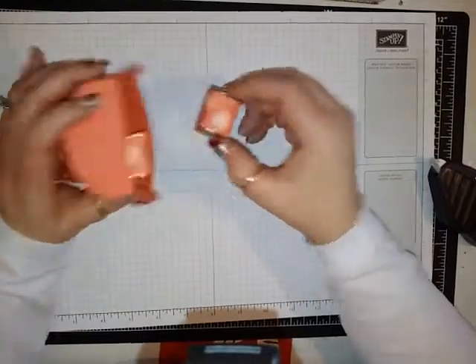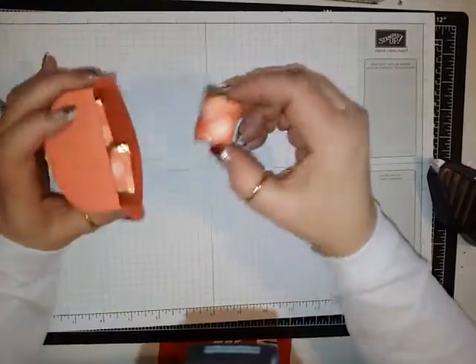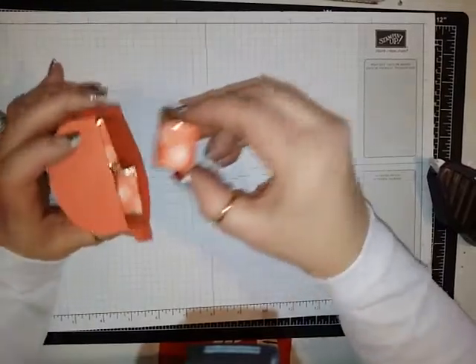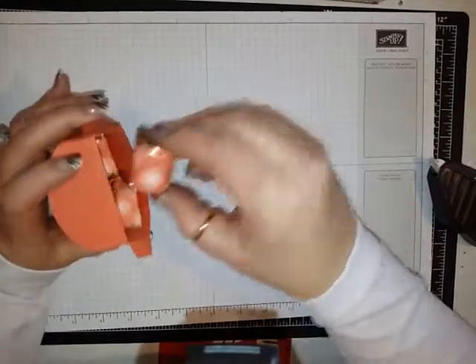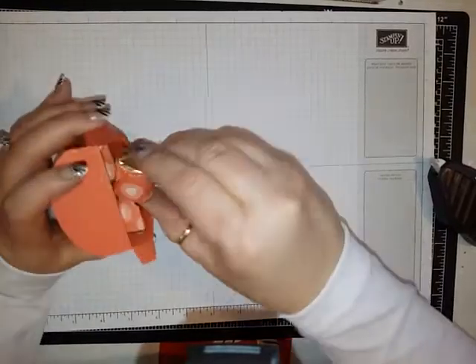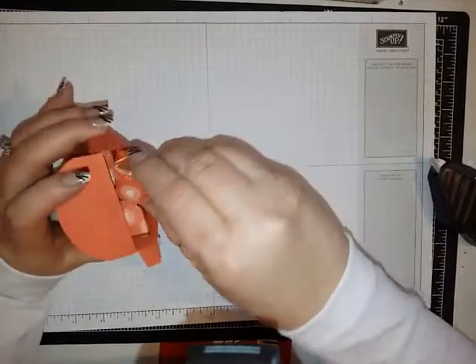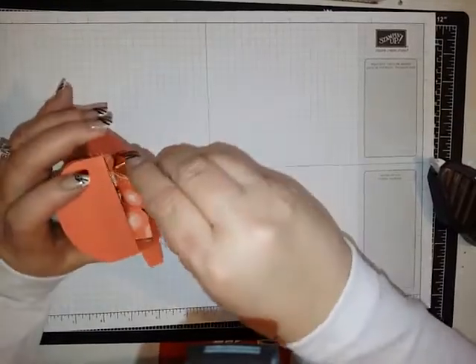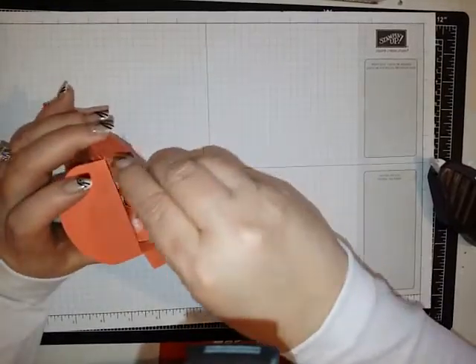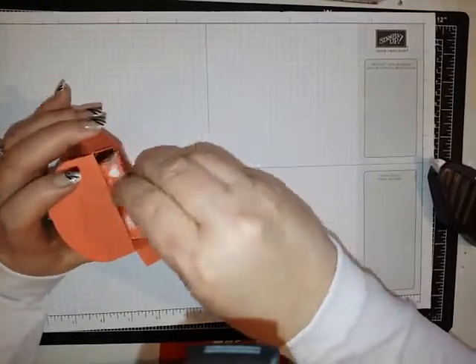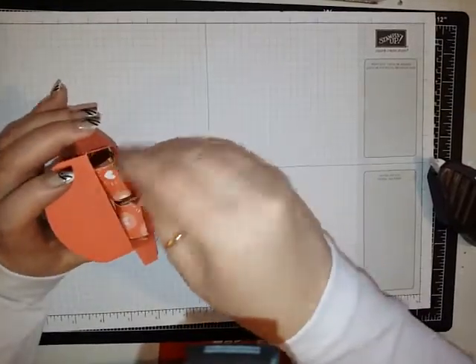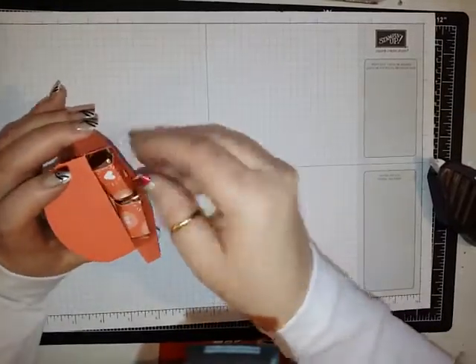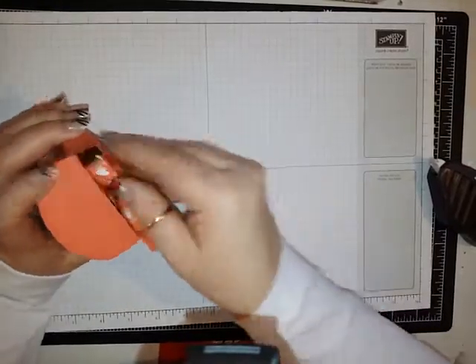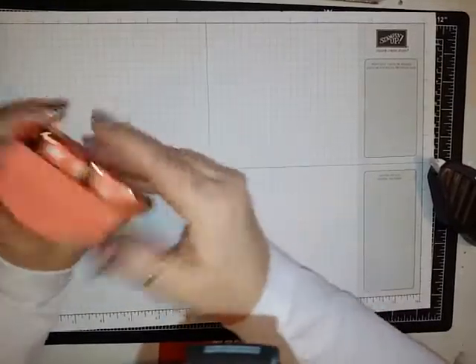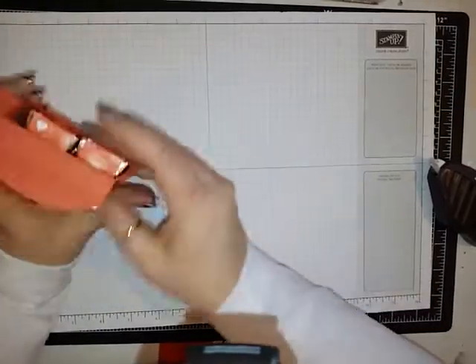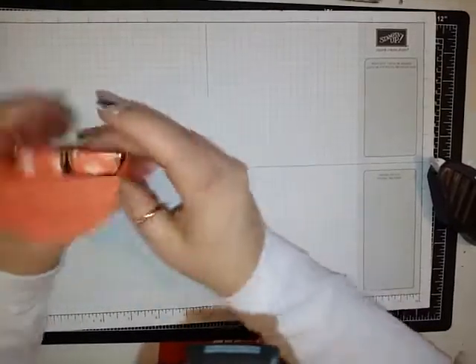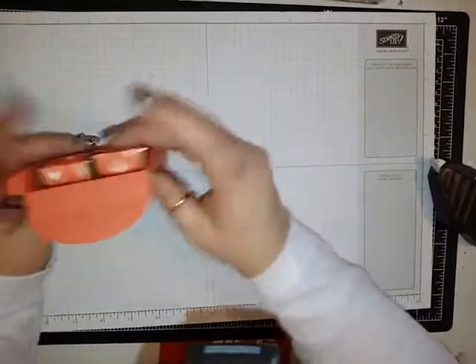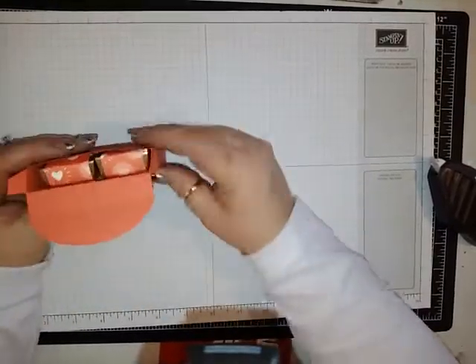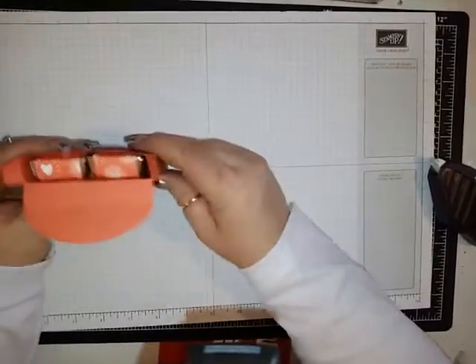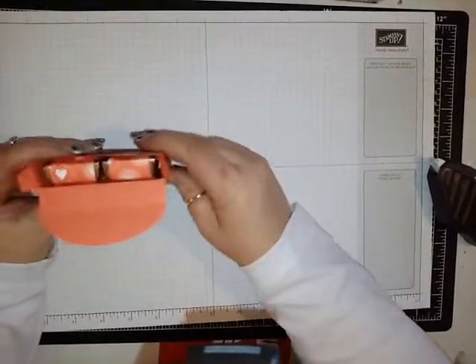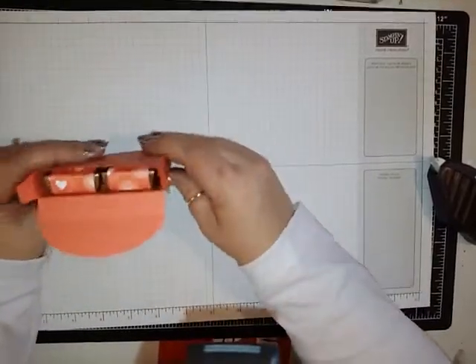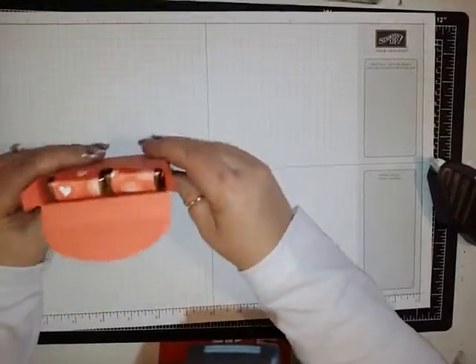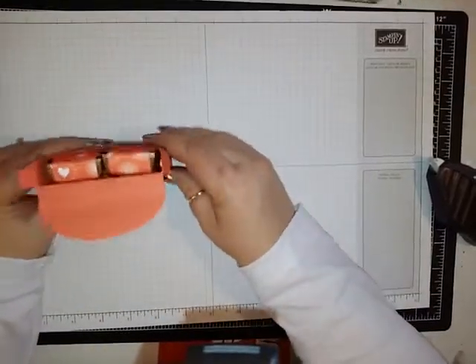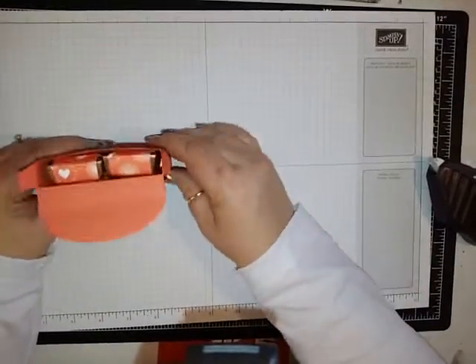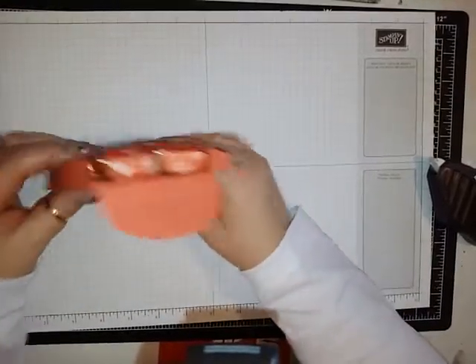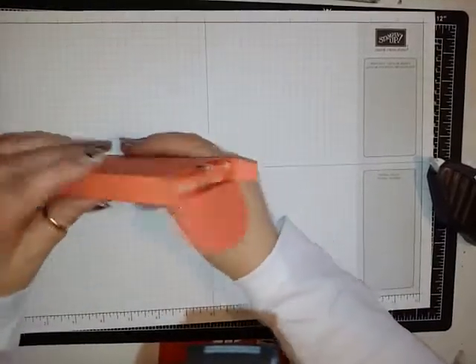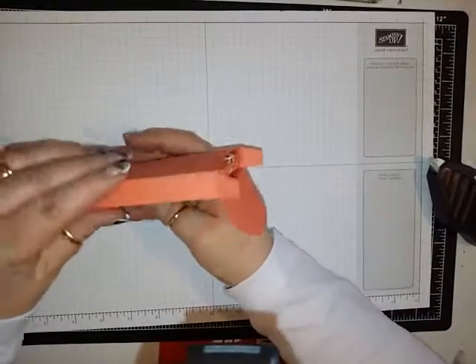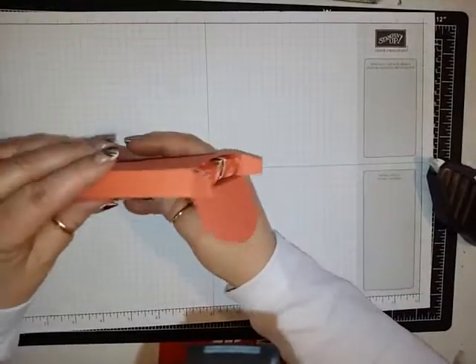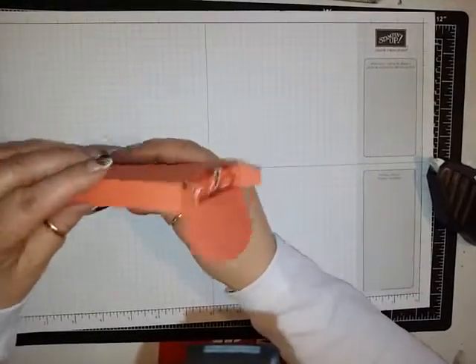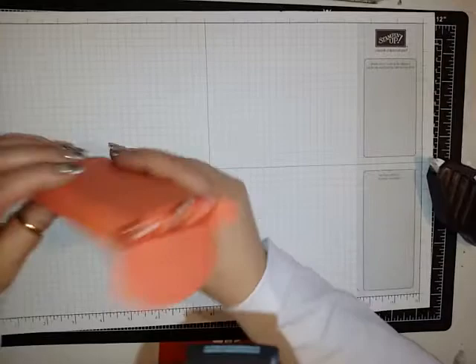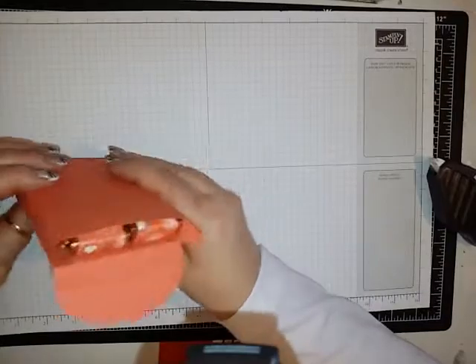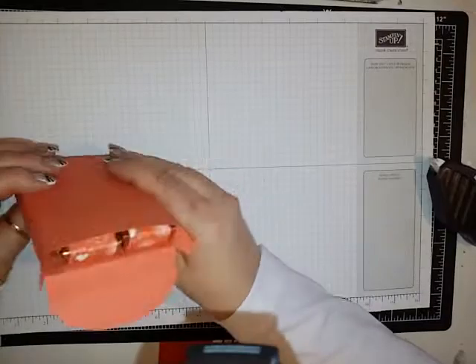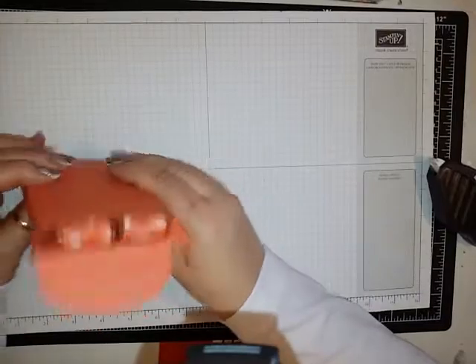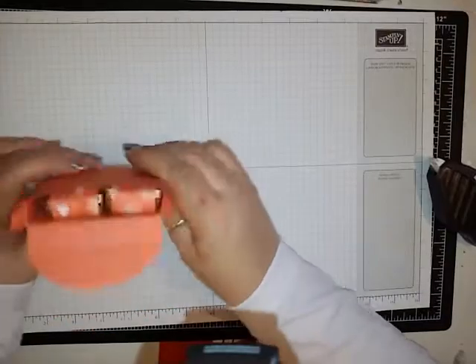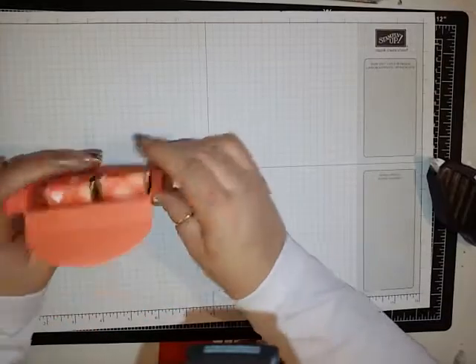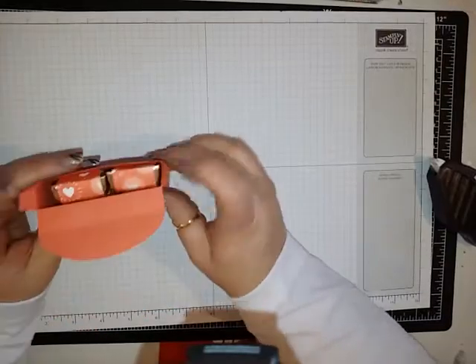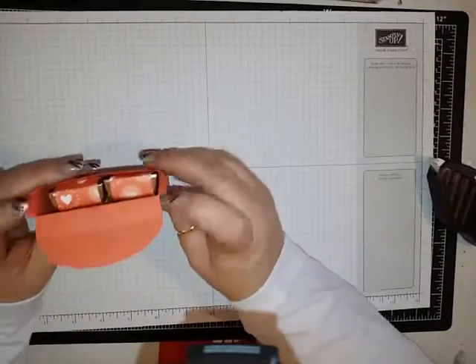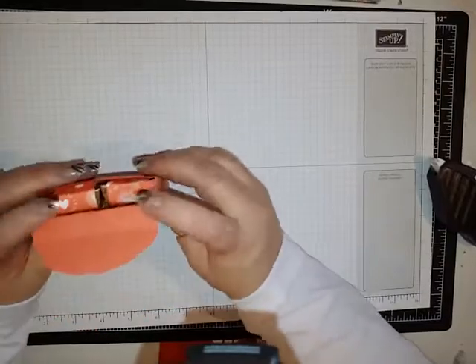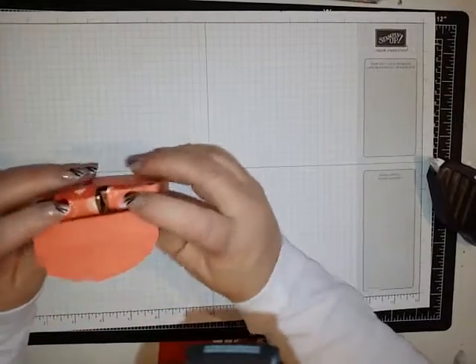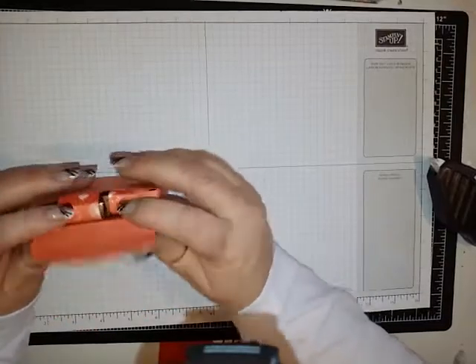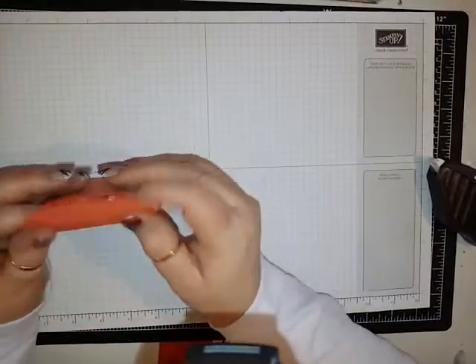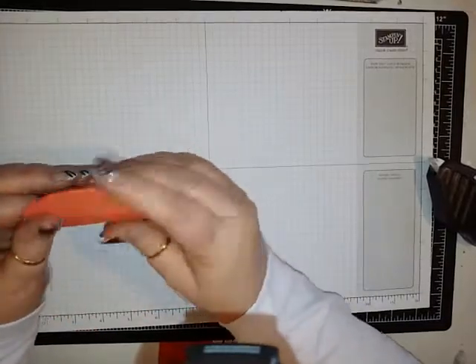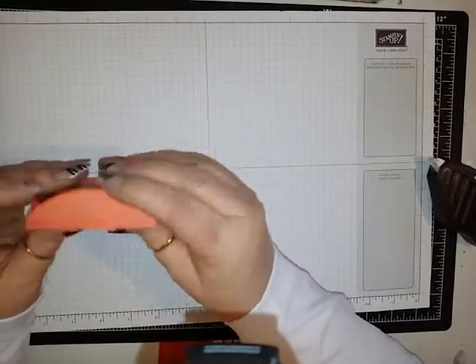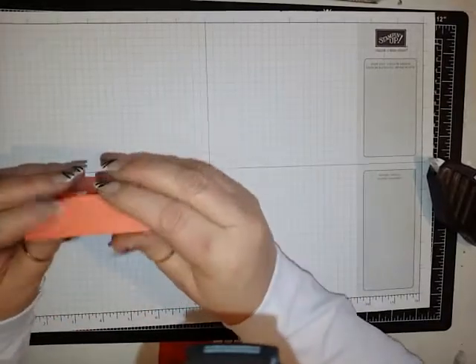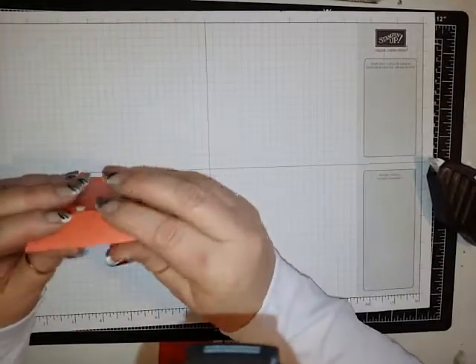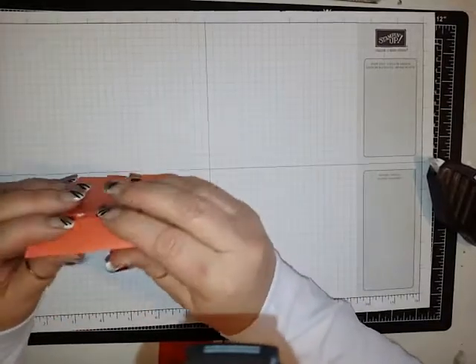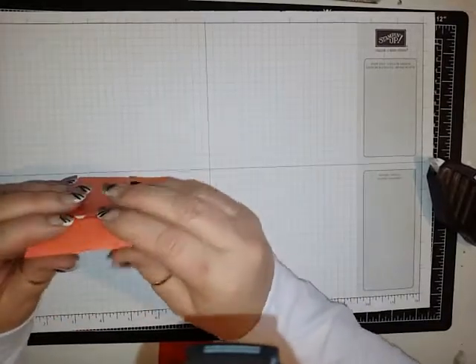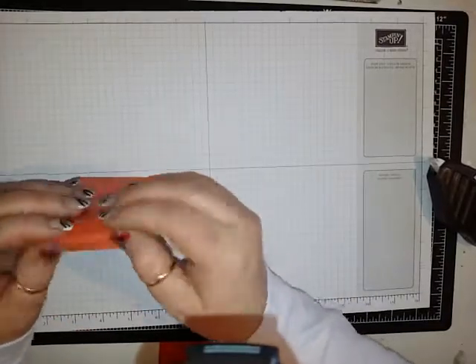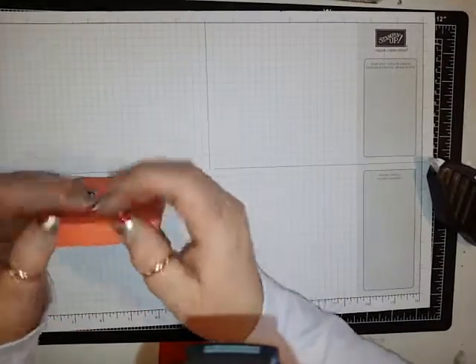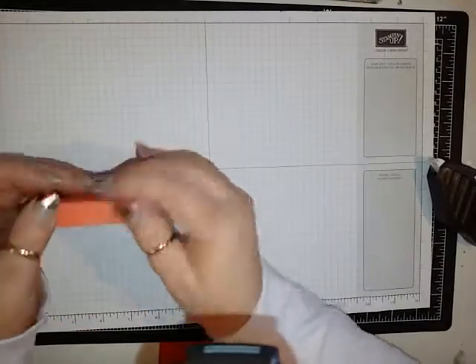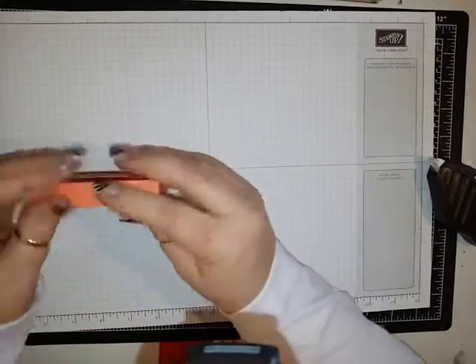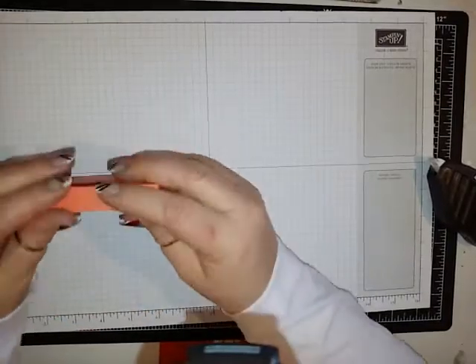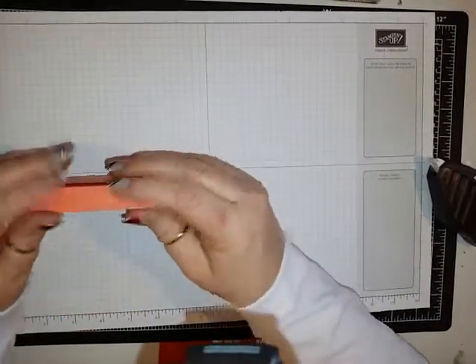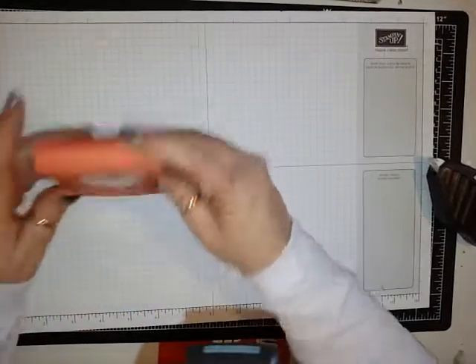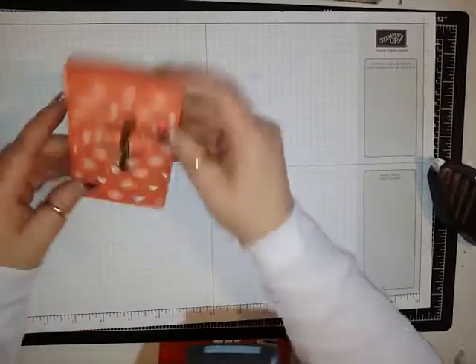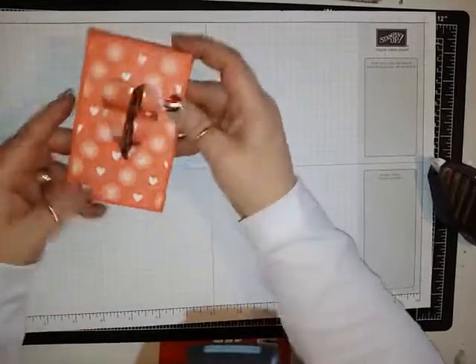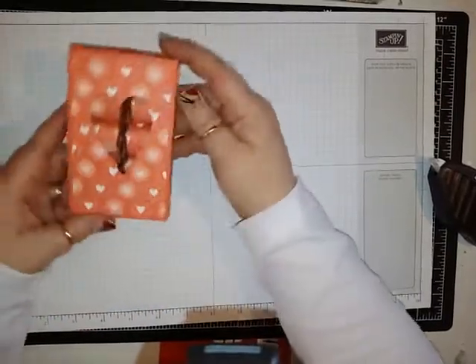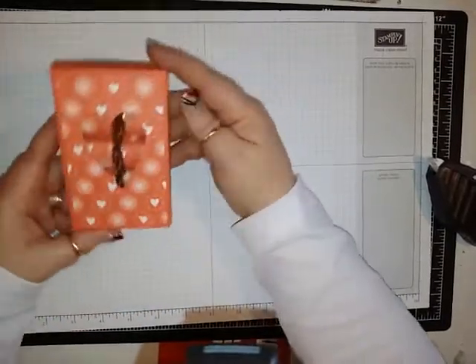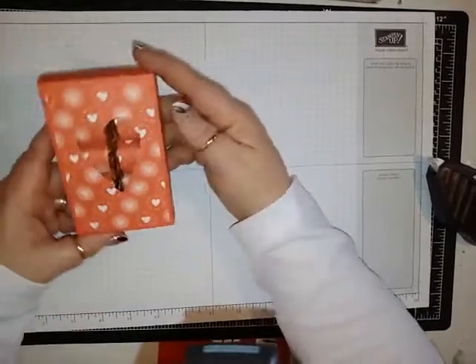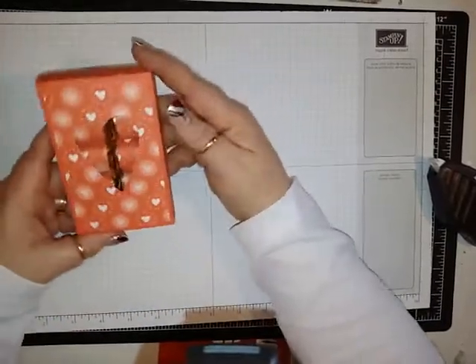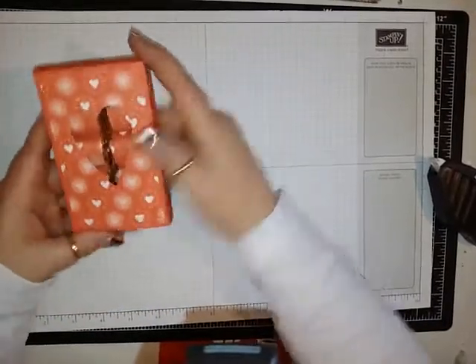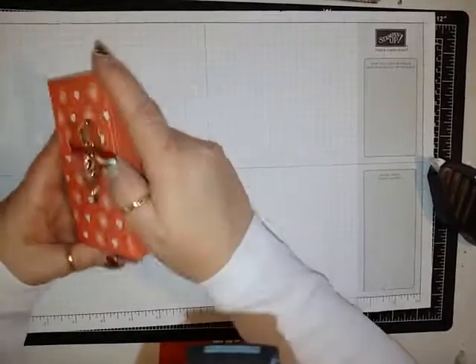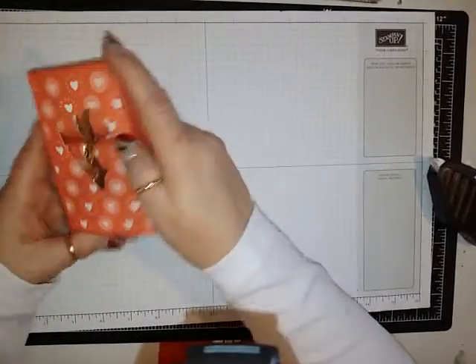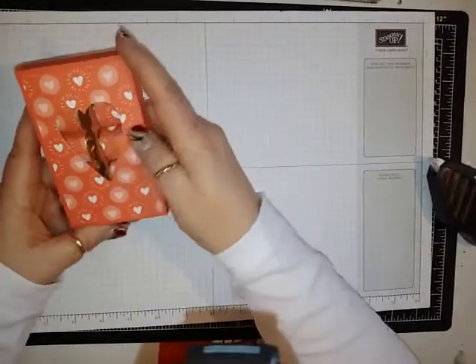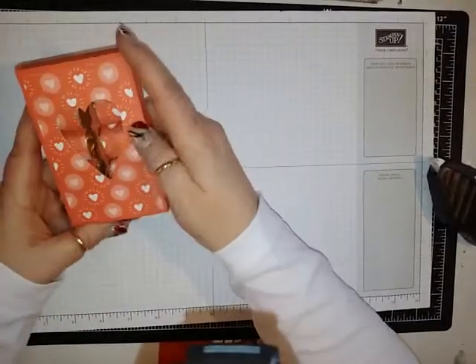You will get 10 in this box. Then you just take those, fold that over, and there you go.